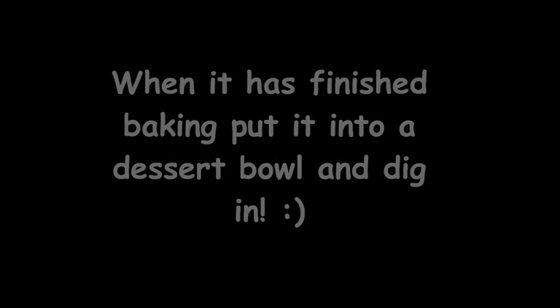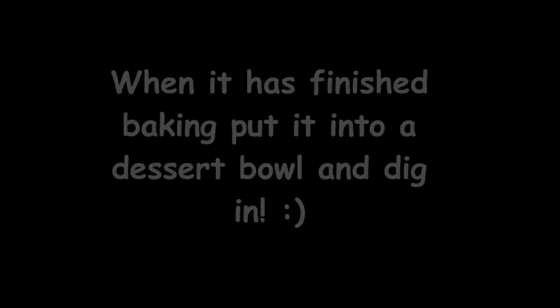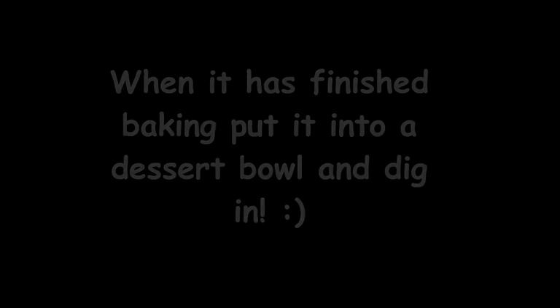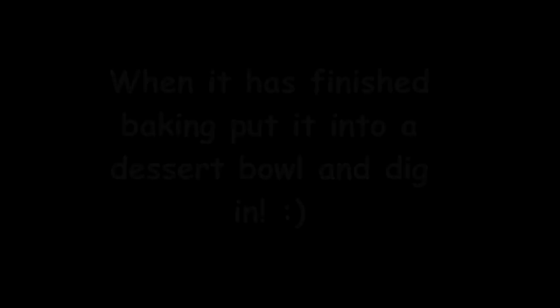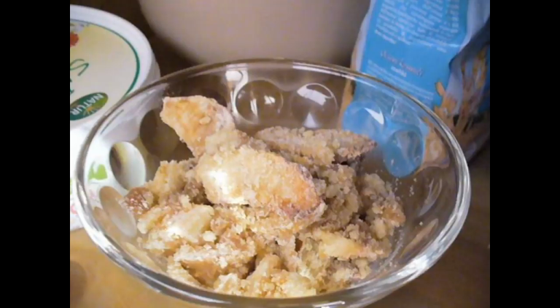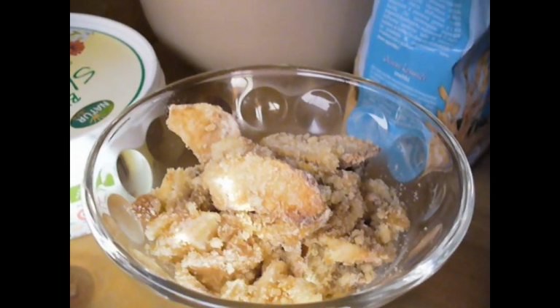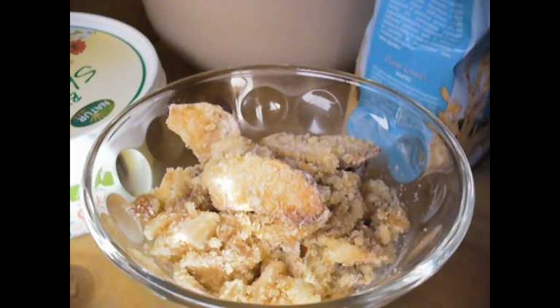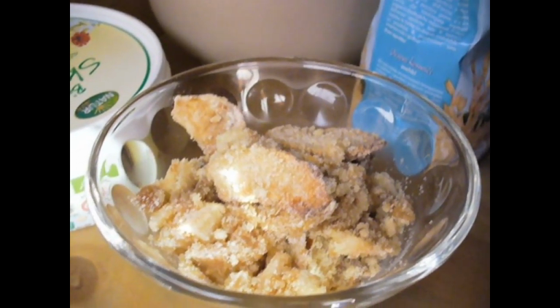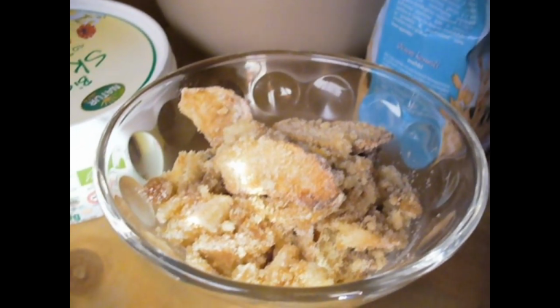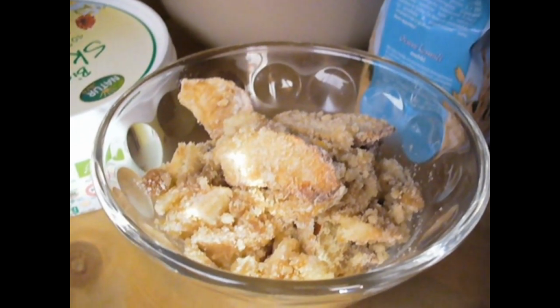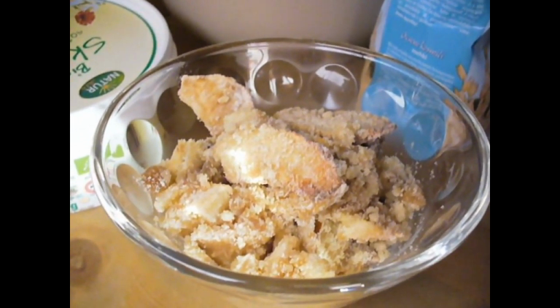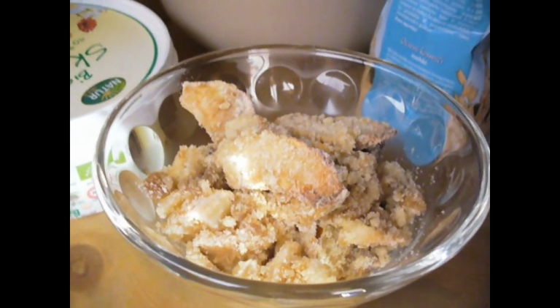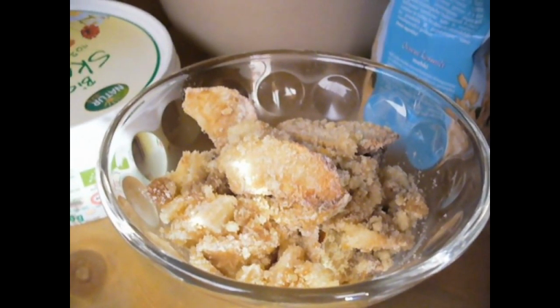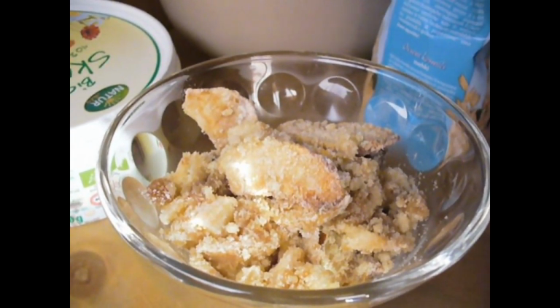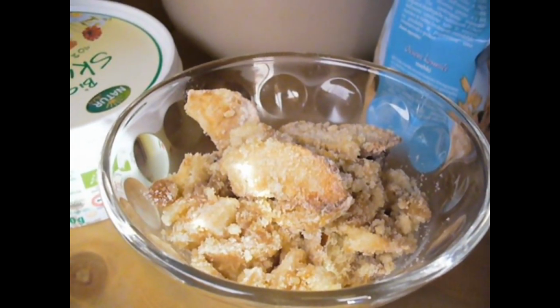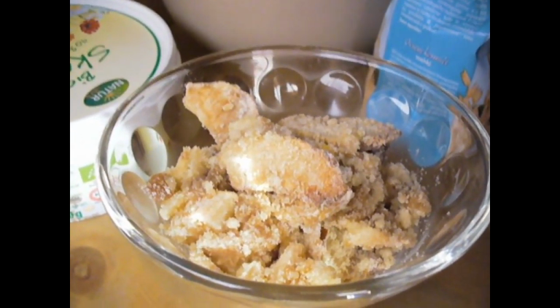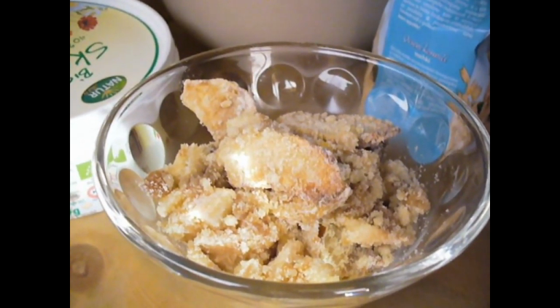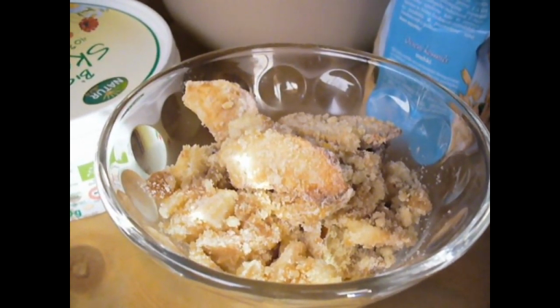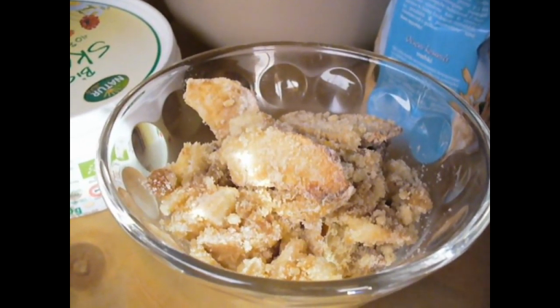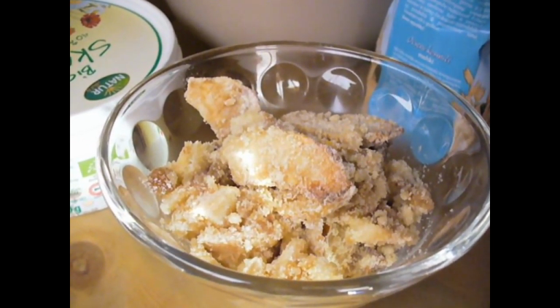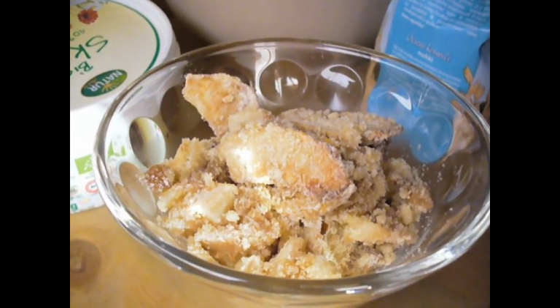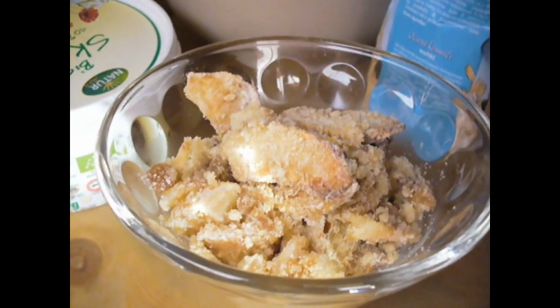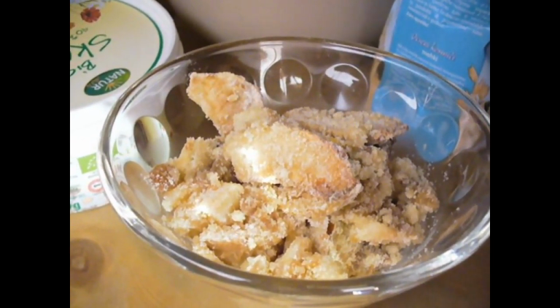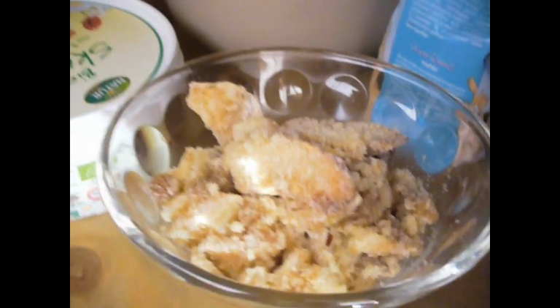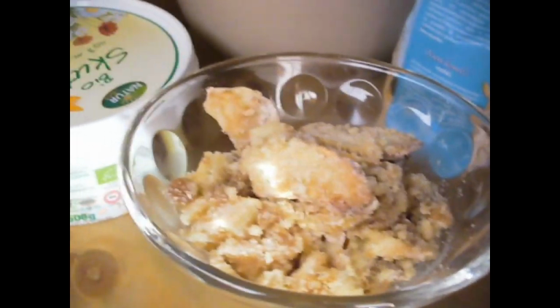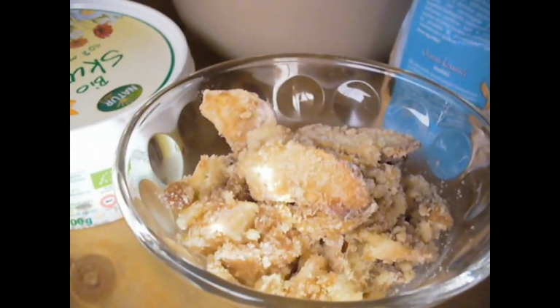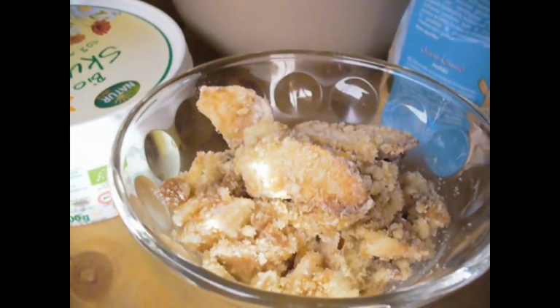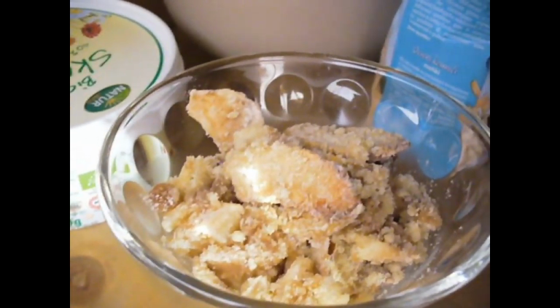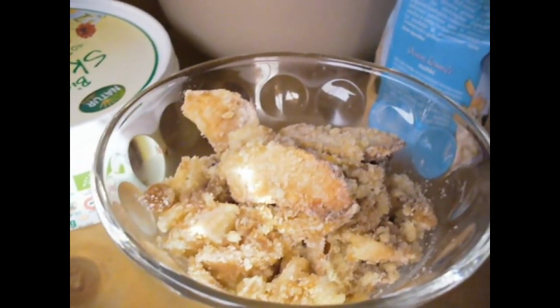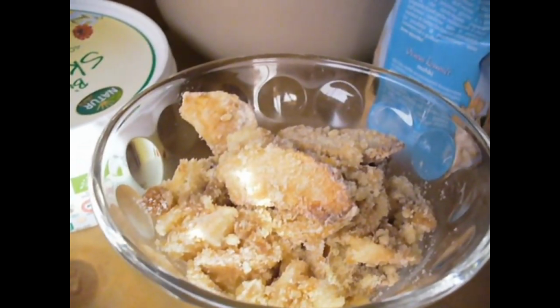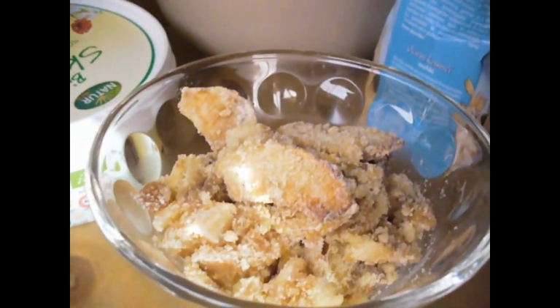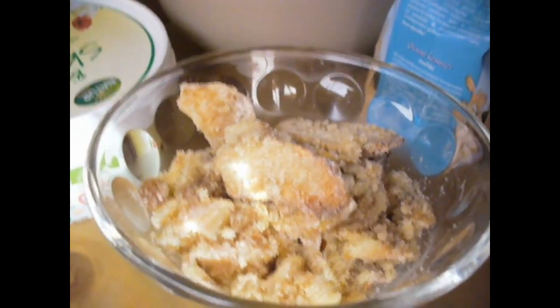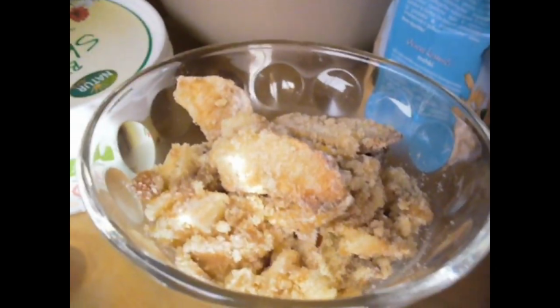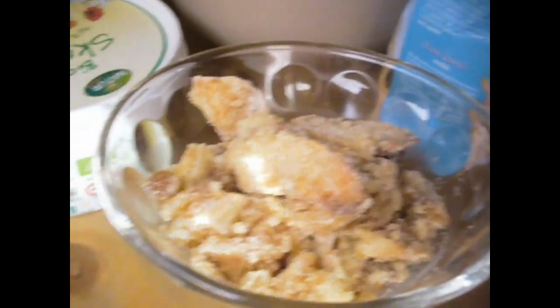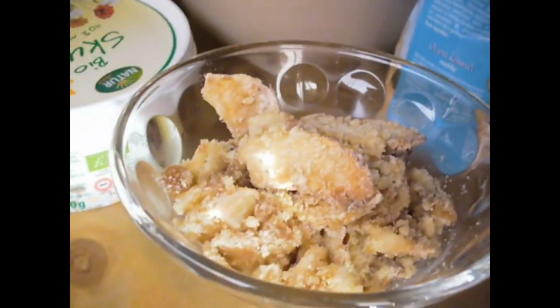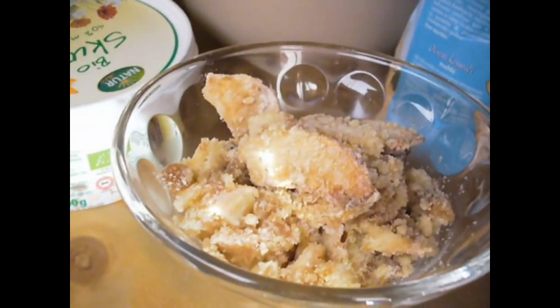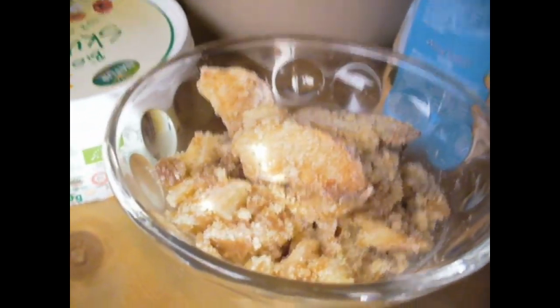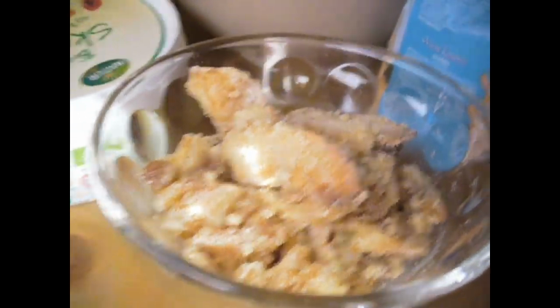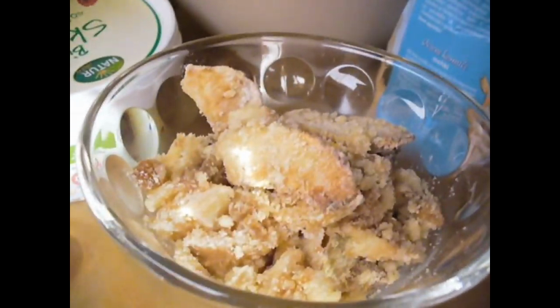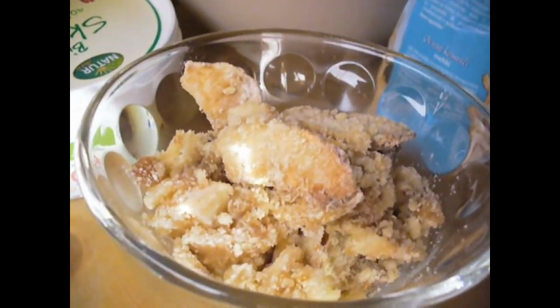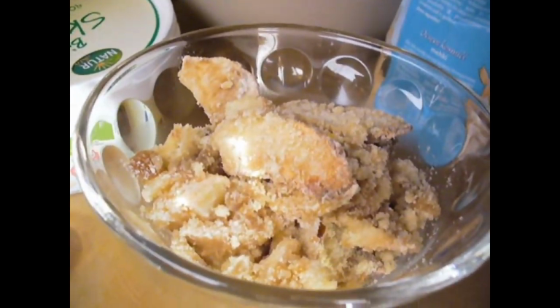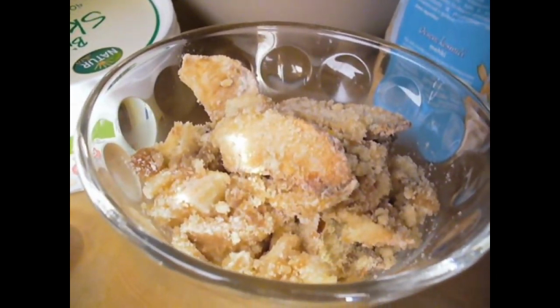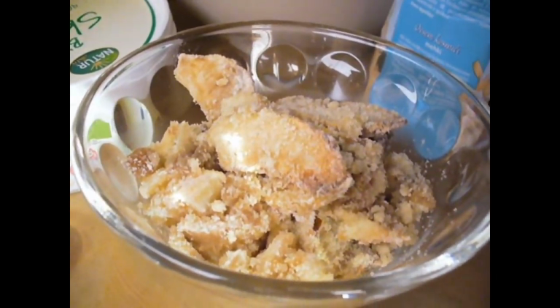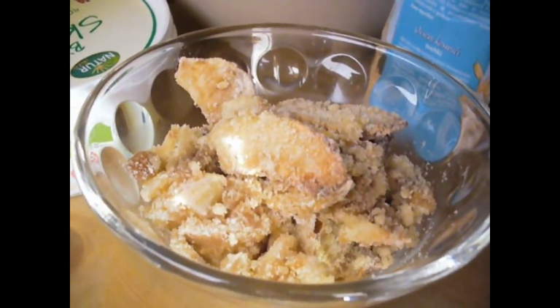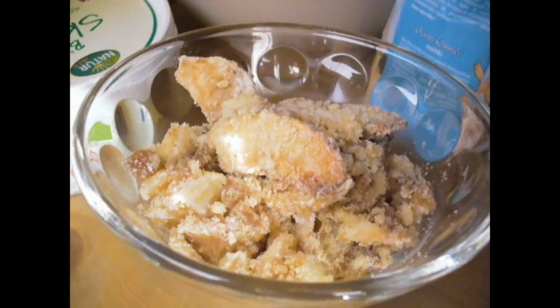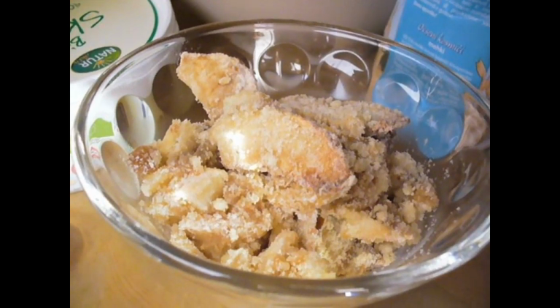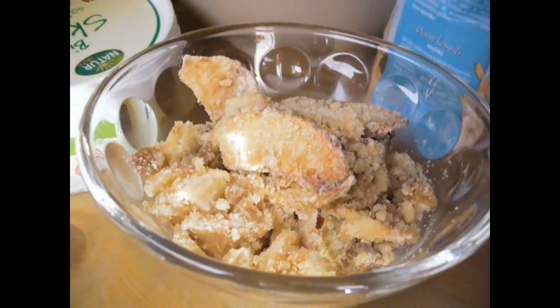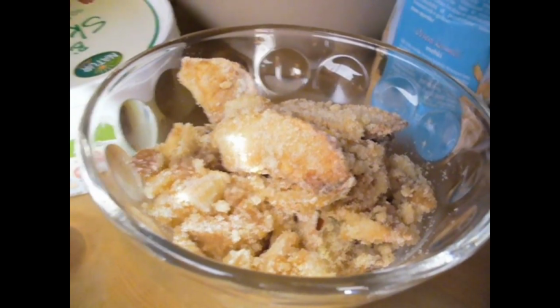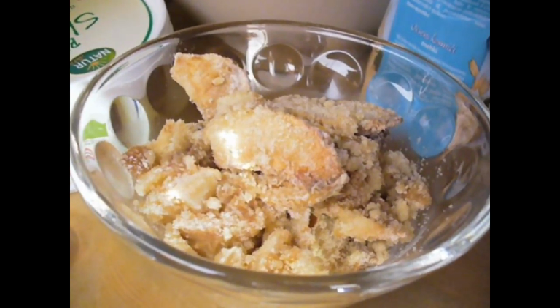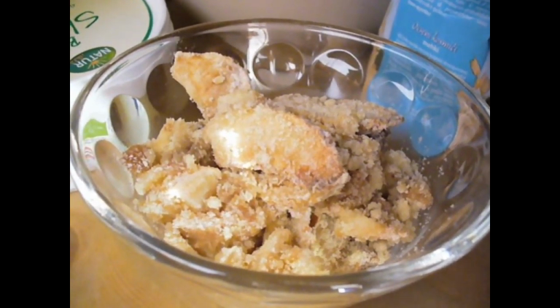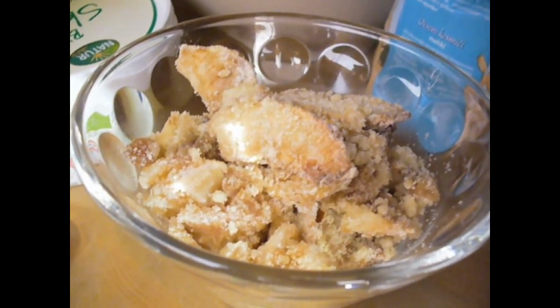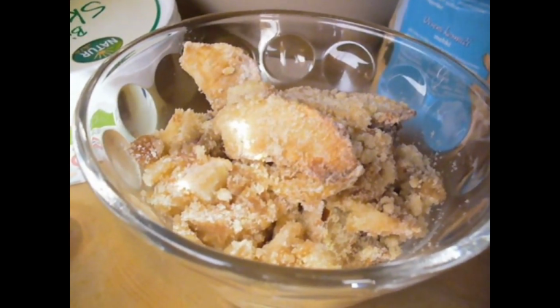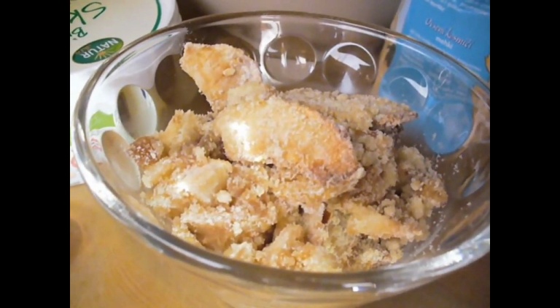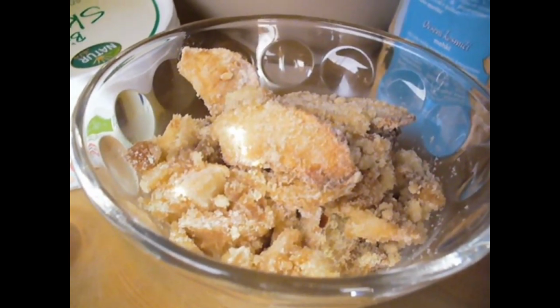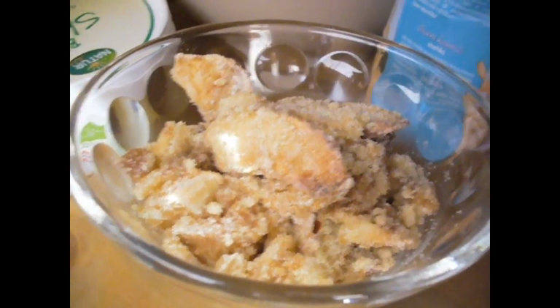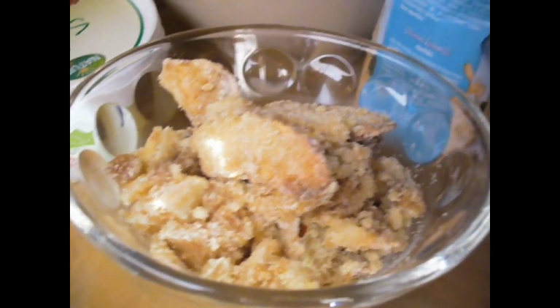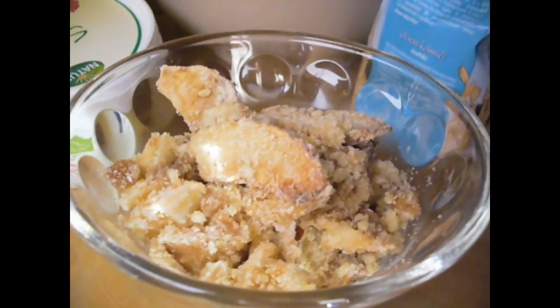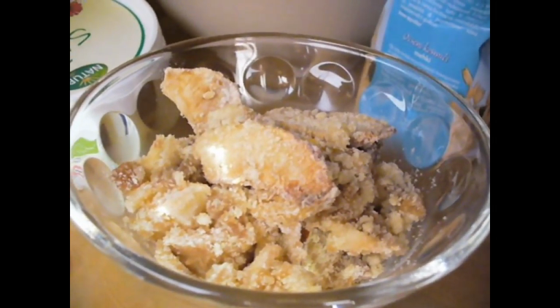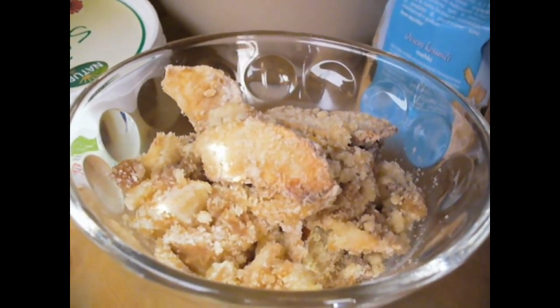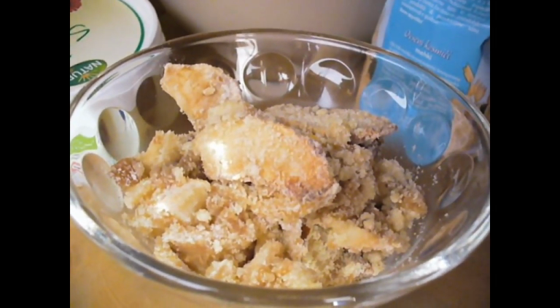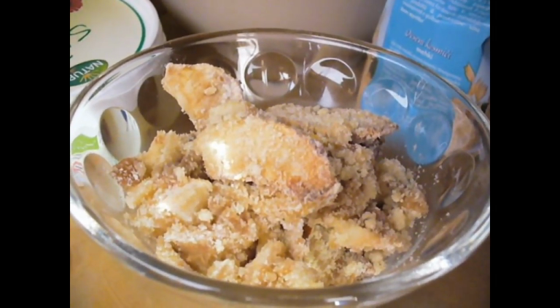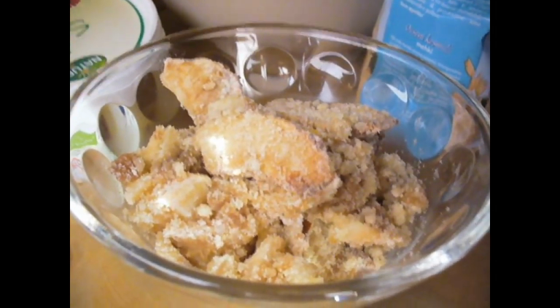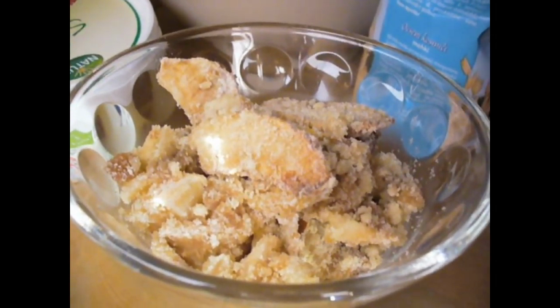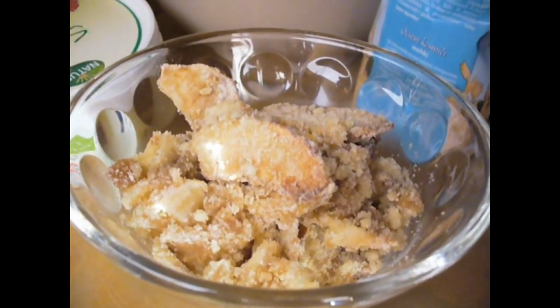And this is your finished apple cake. It looks so yummy. Thanks for watching.